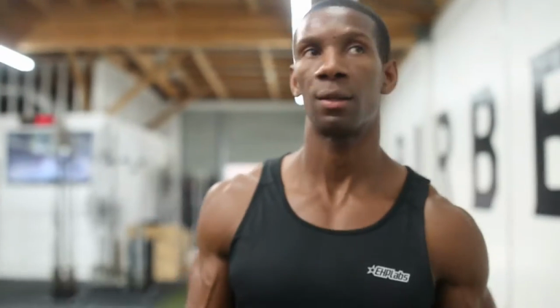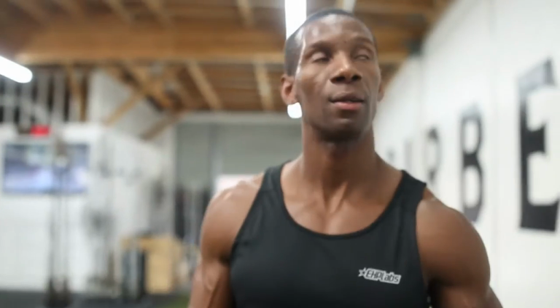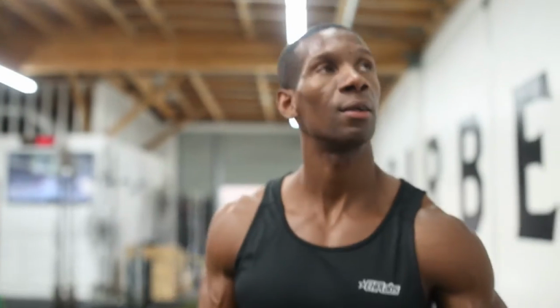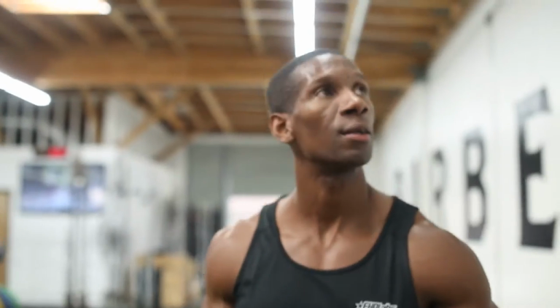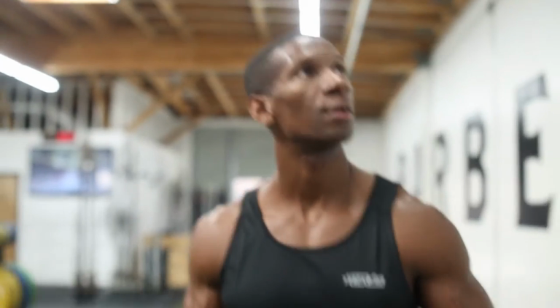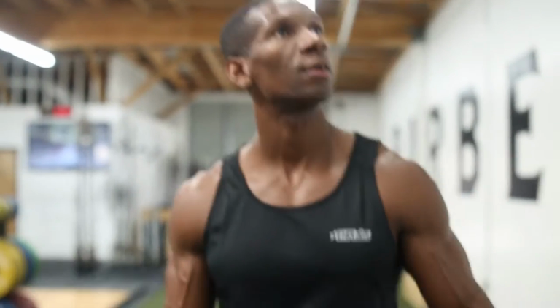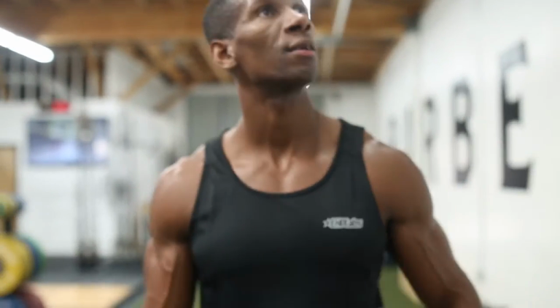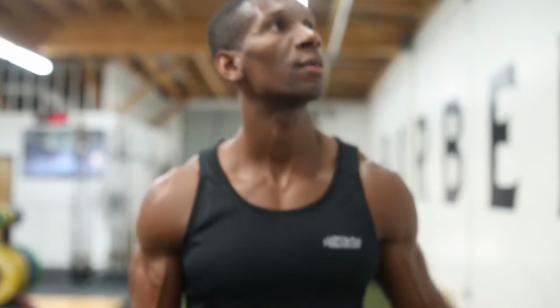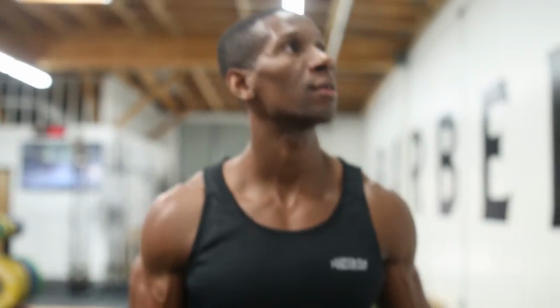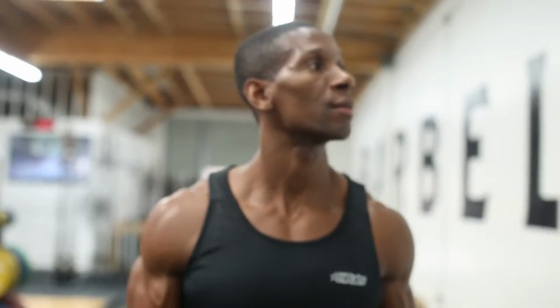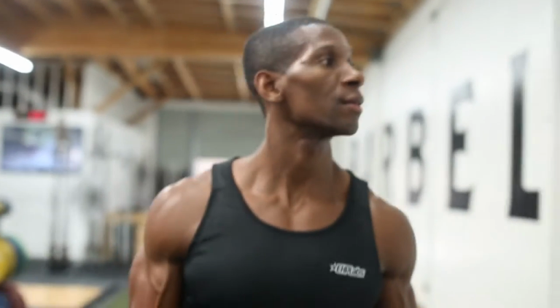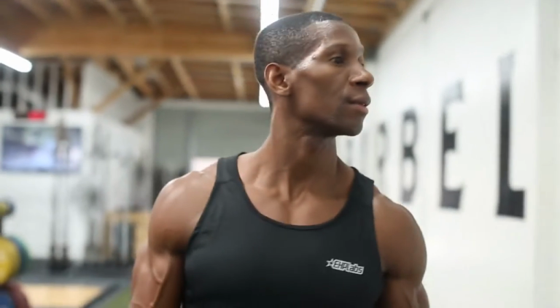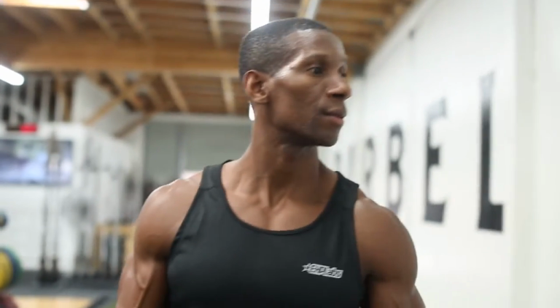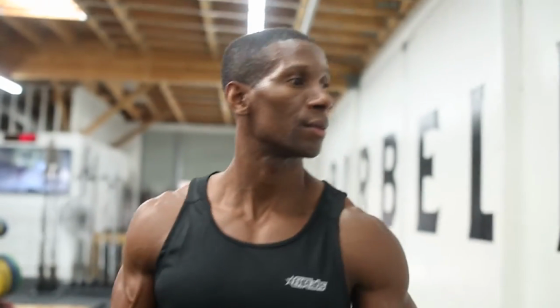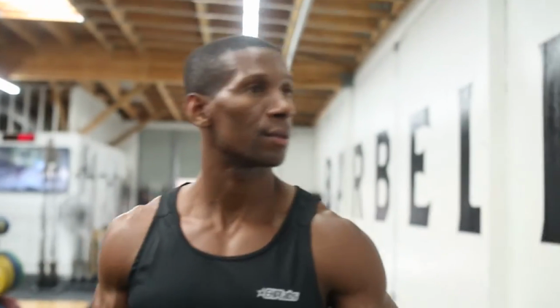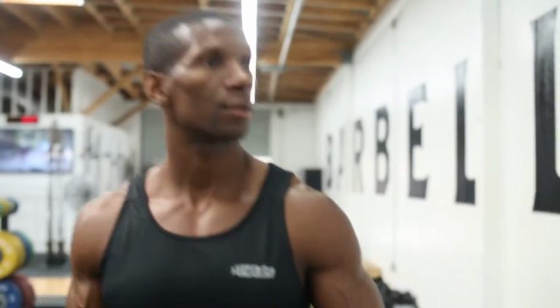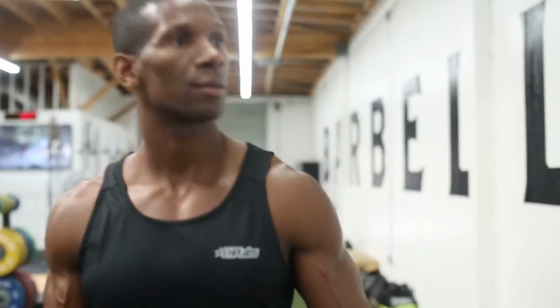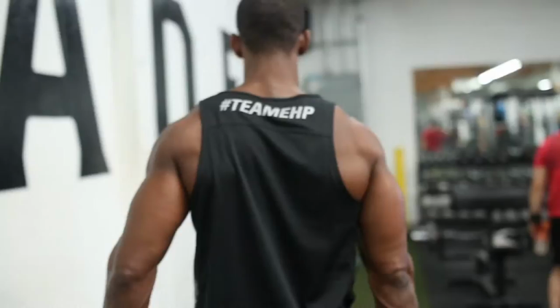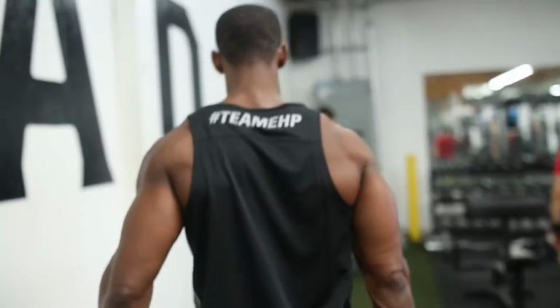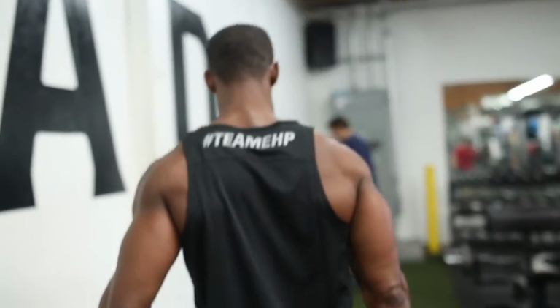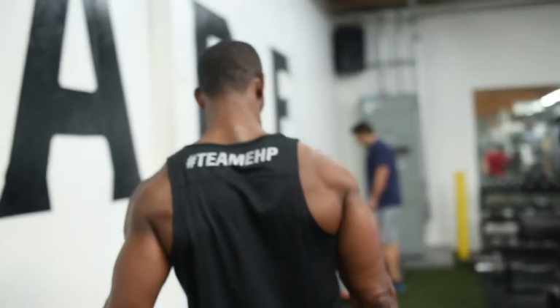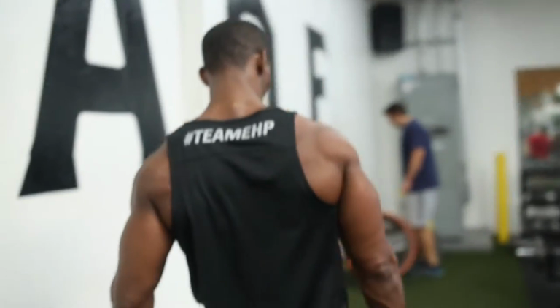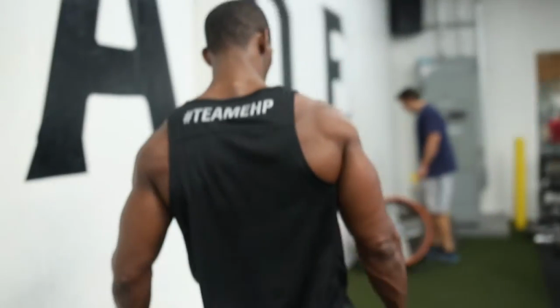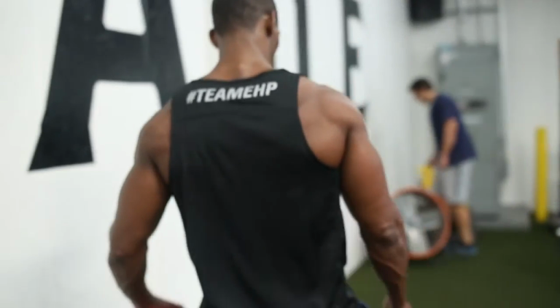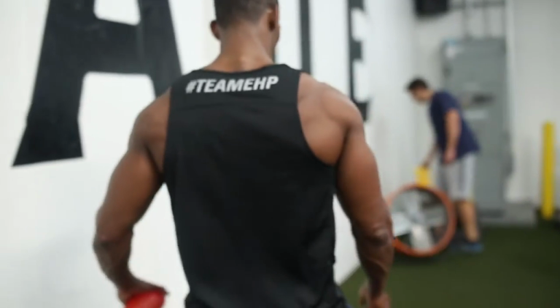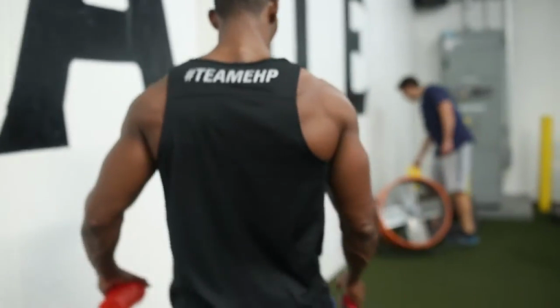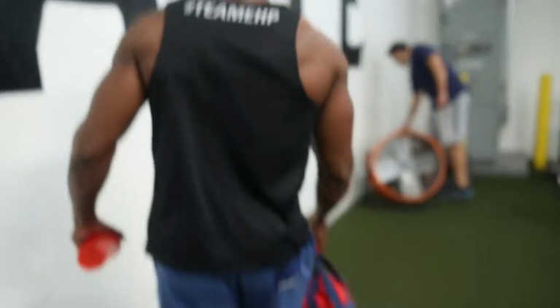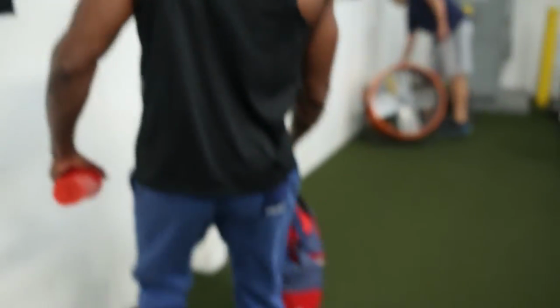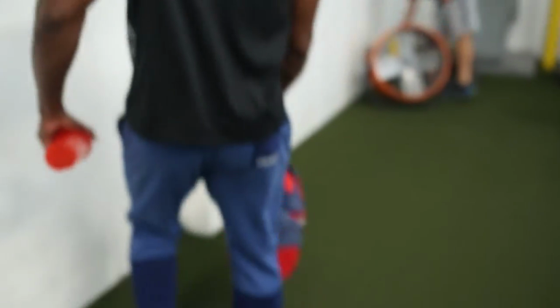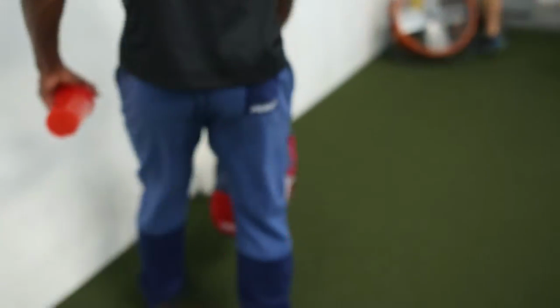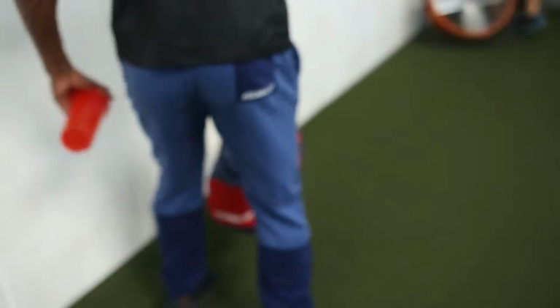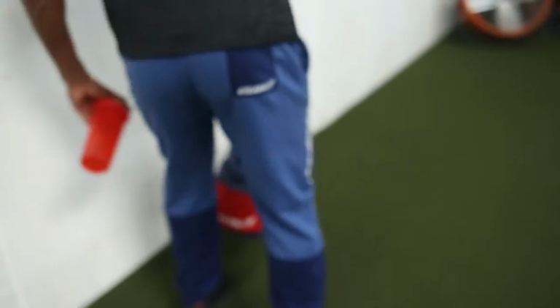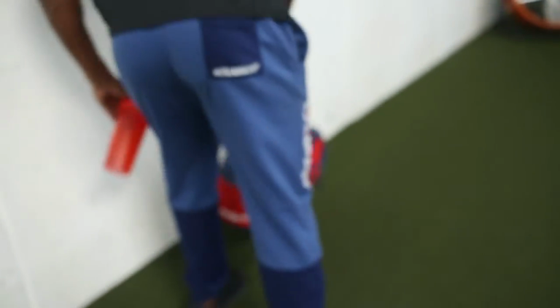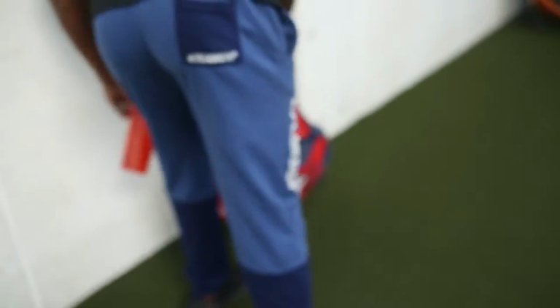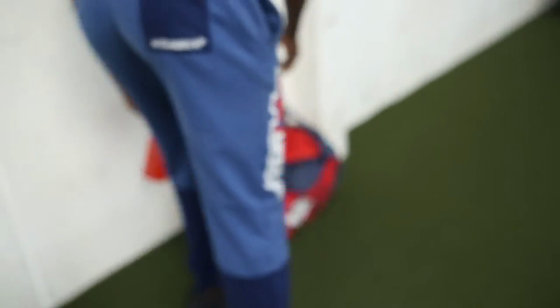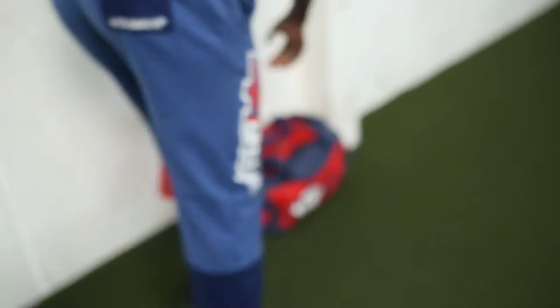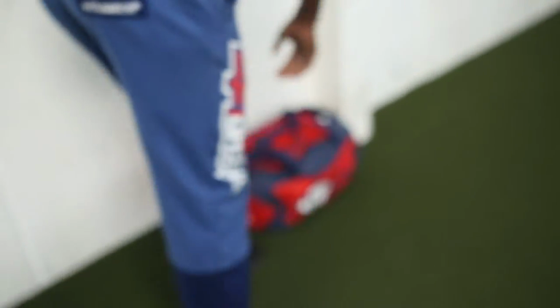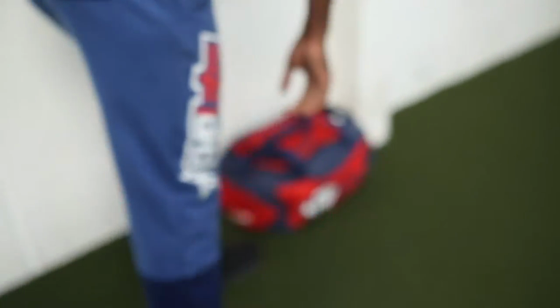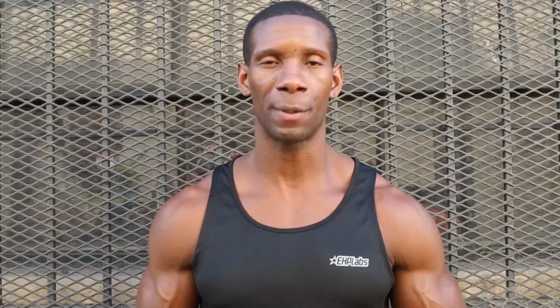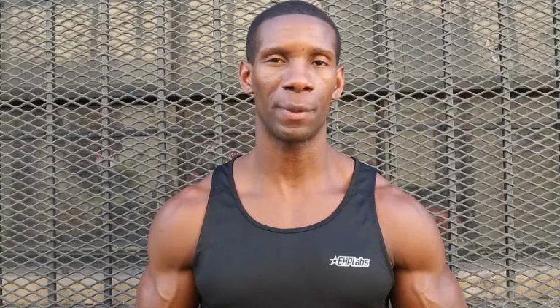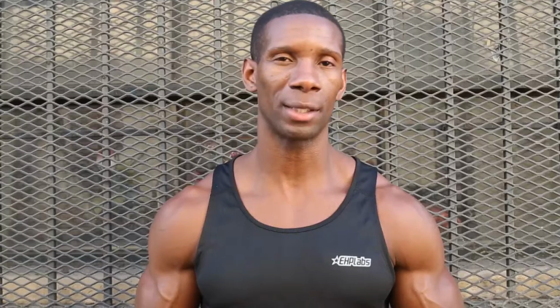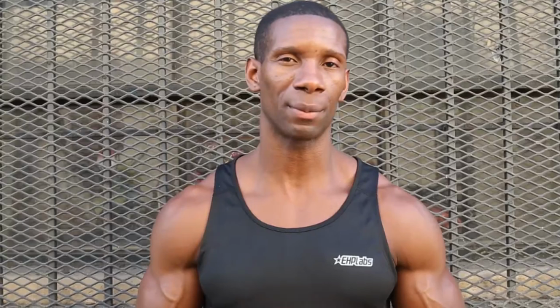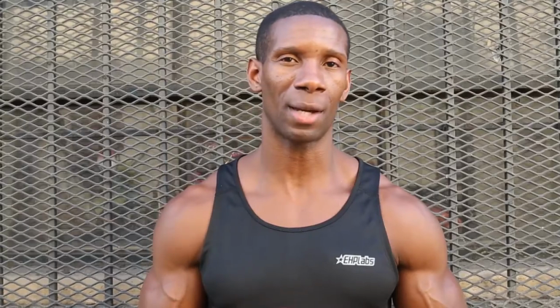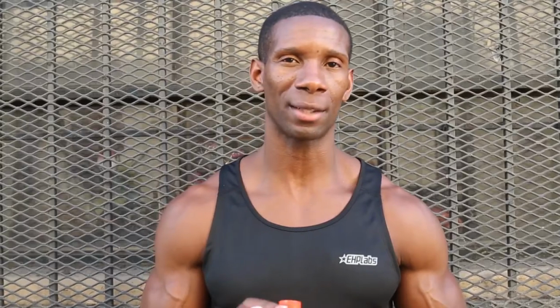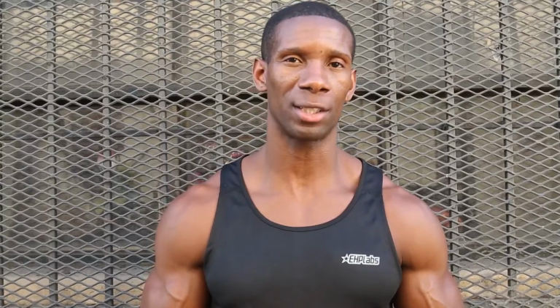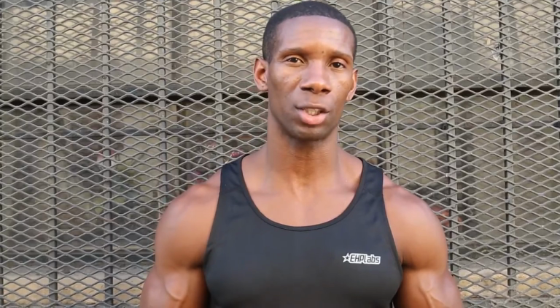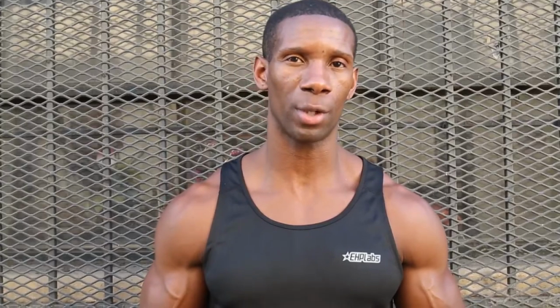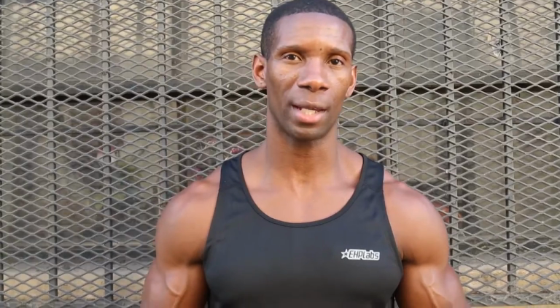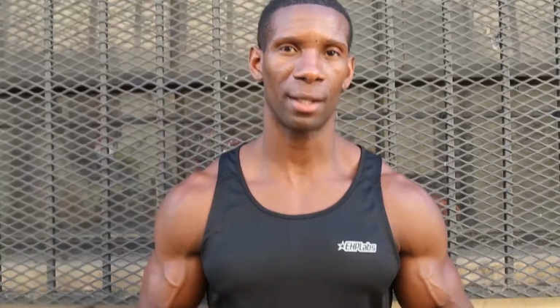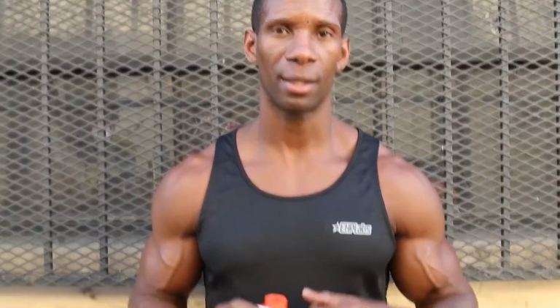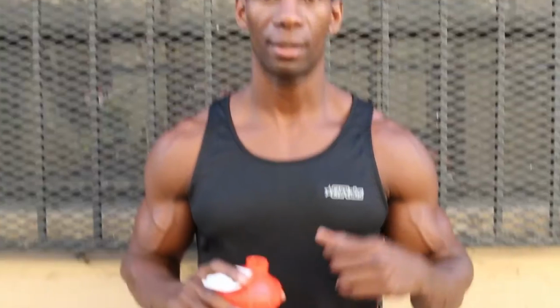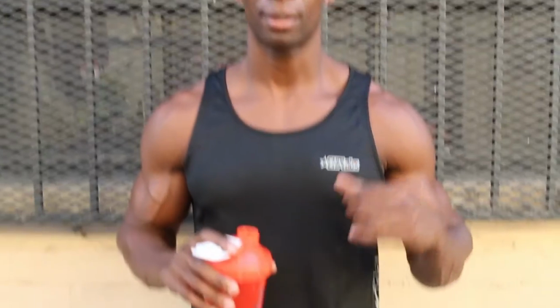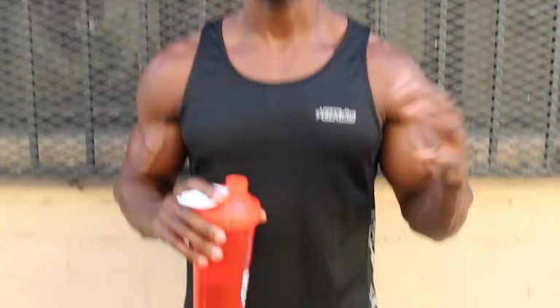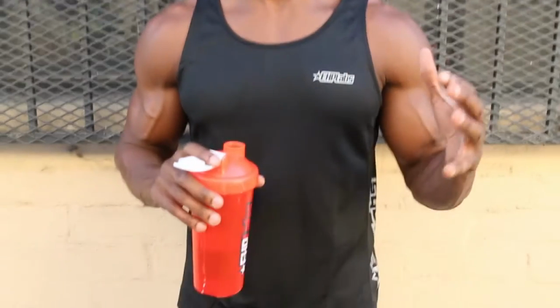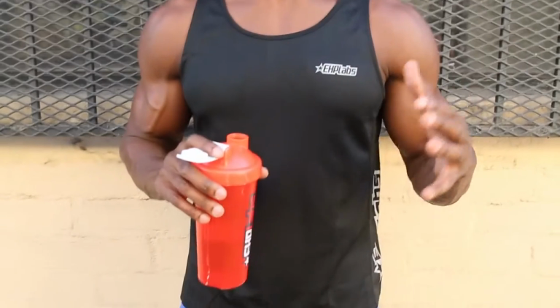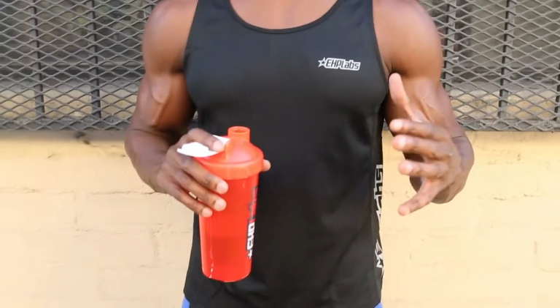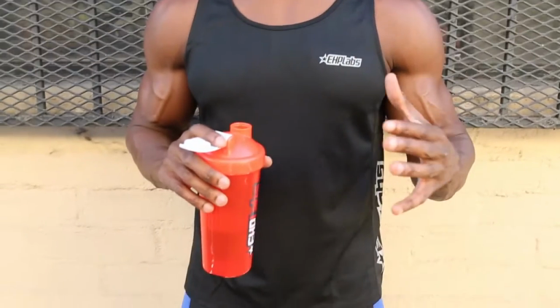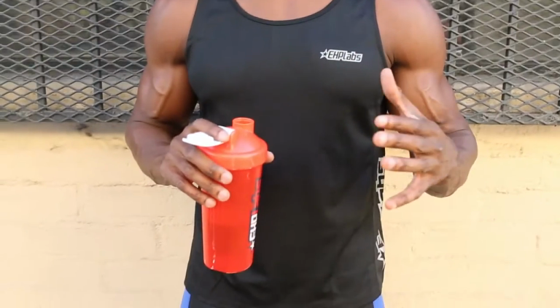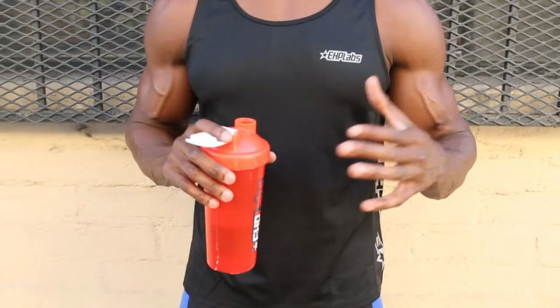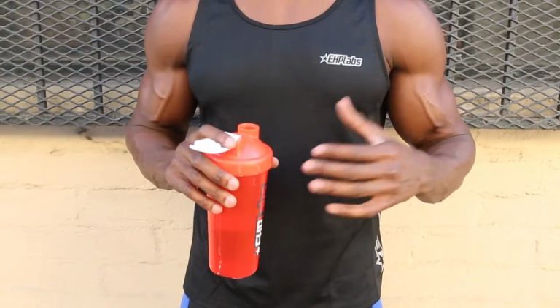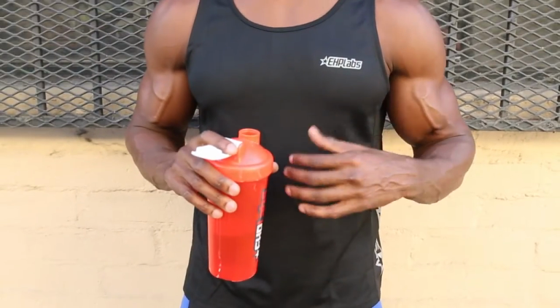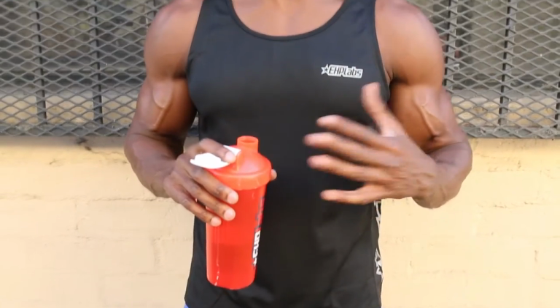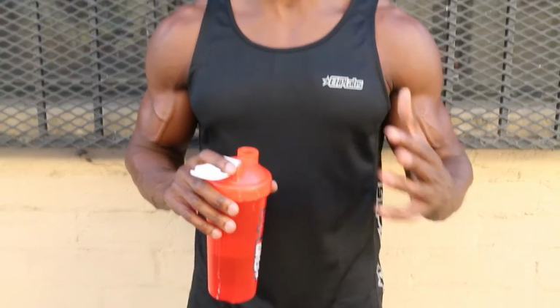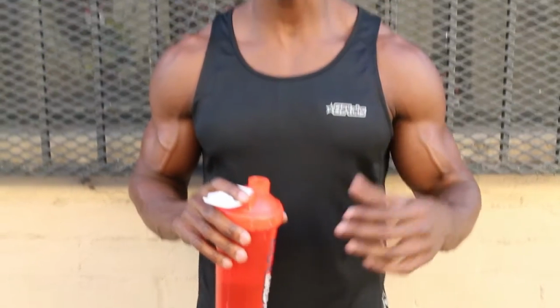What's going to make it advanced is shorter breaks and supersets. Right now I'm sipping on some Oxyshred for pre-workout energy.